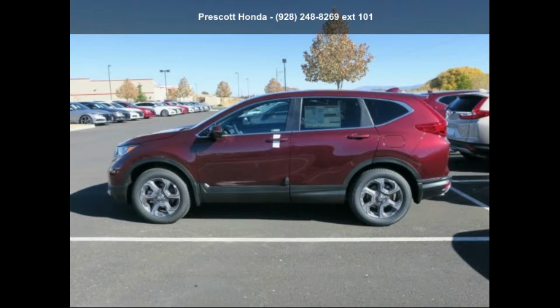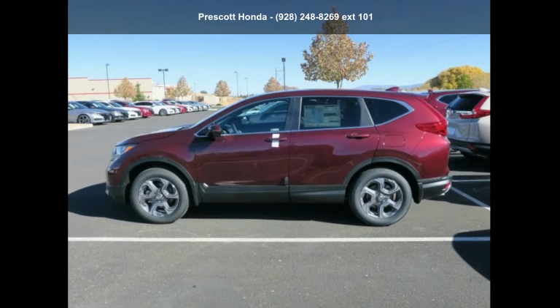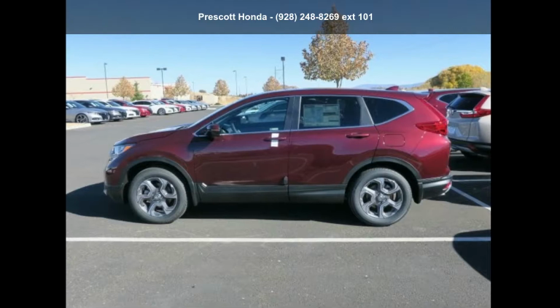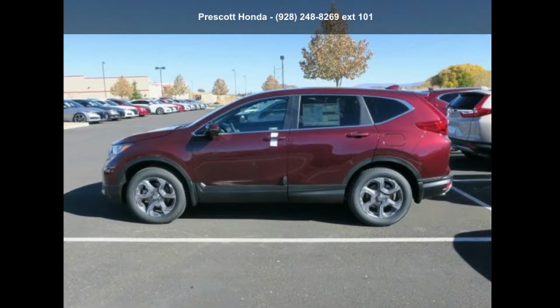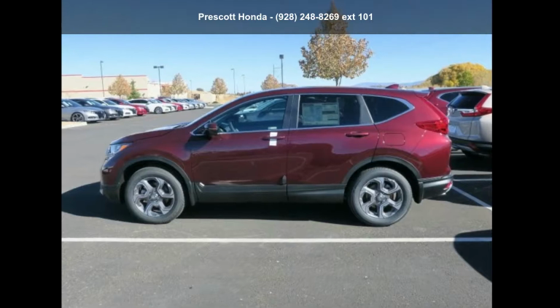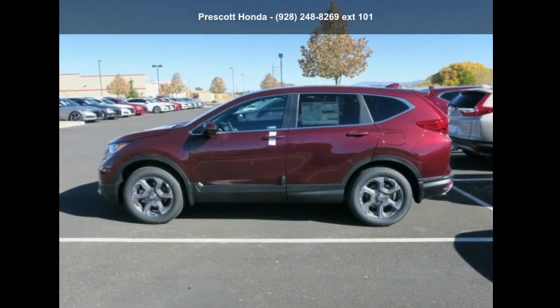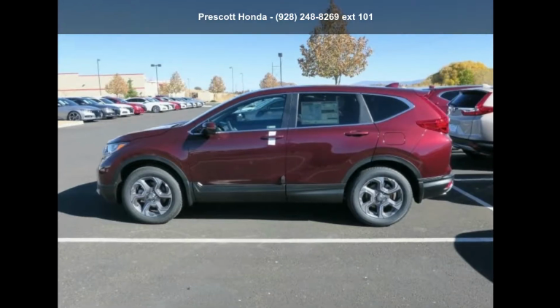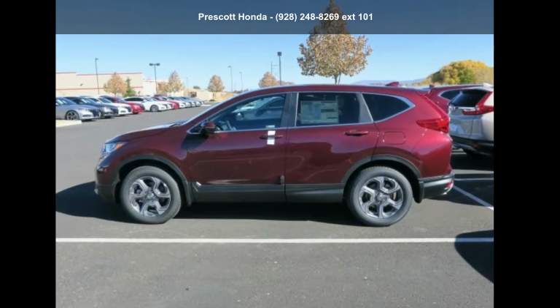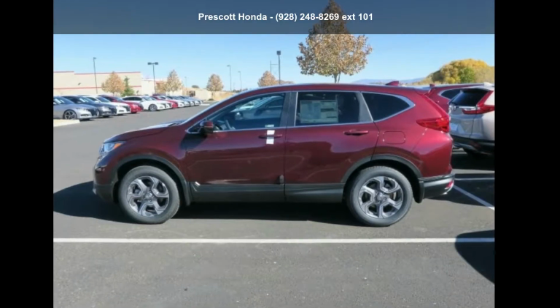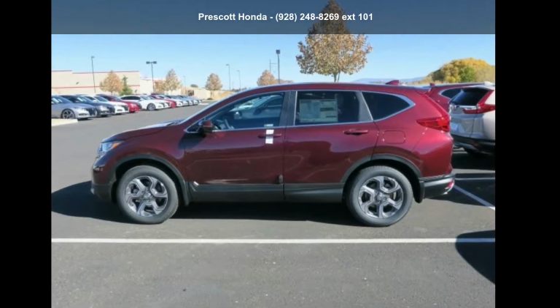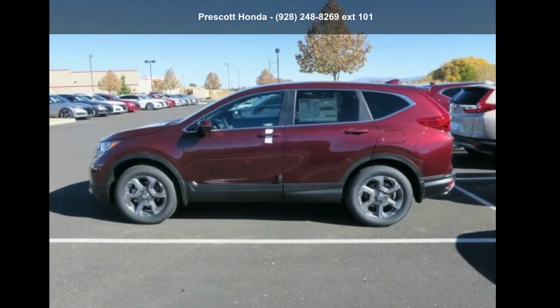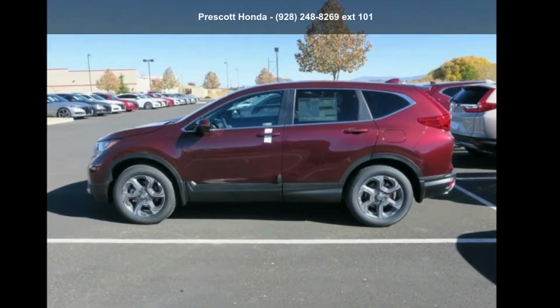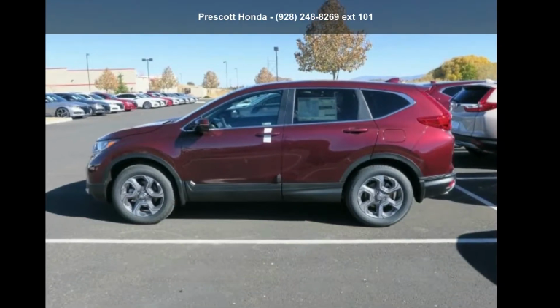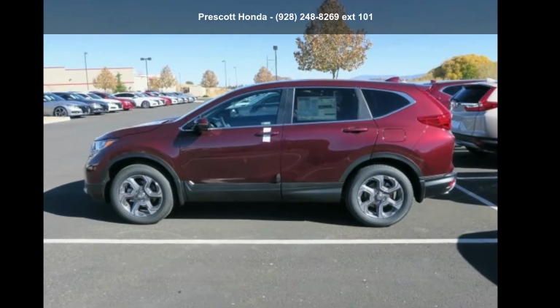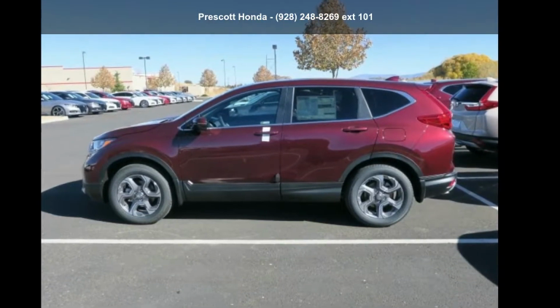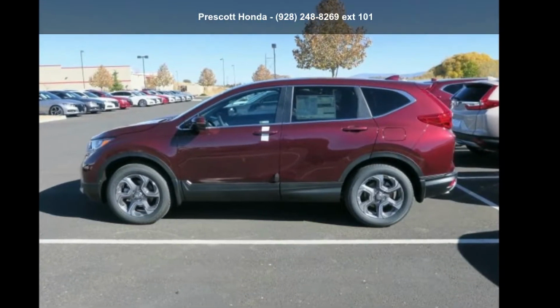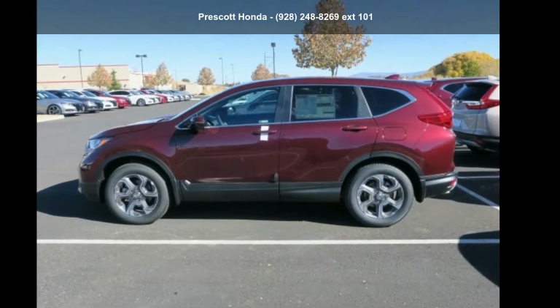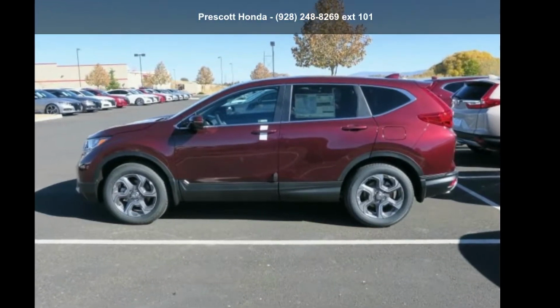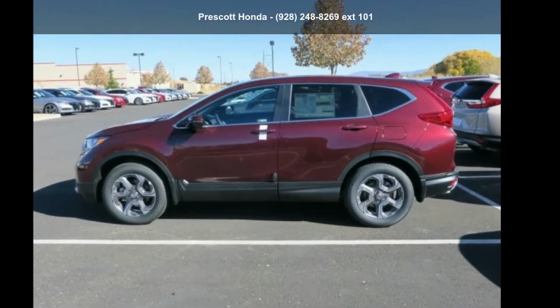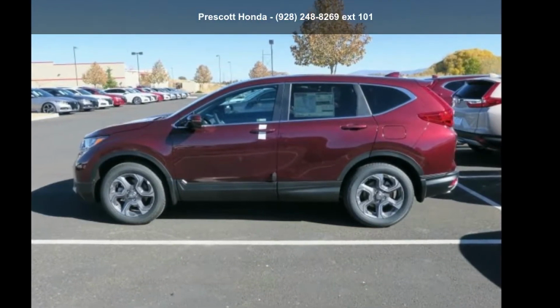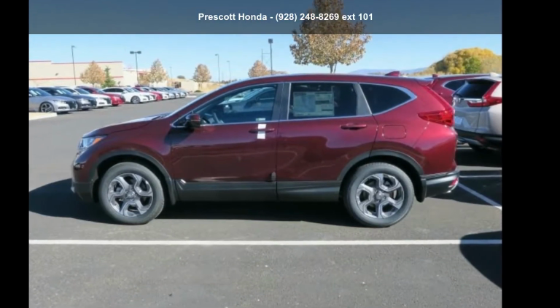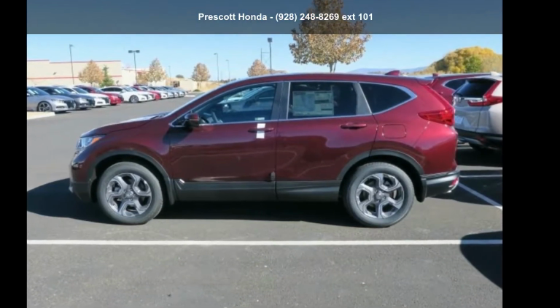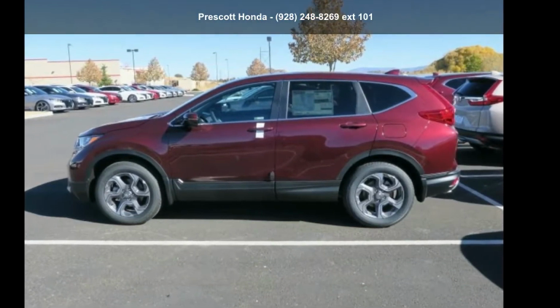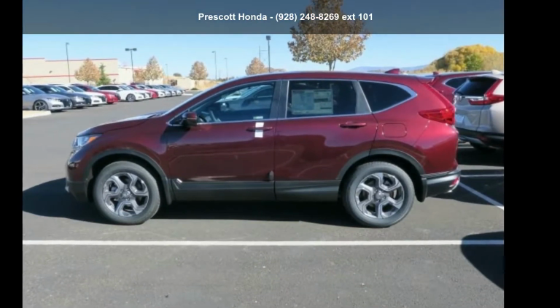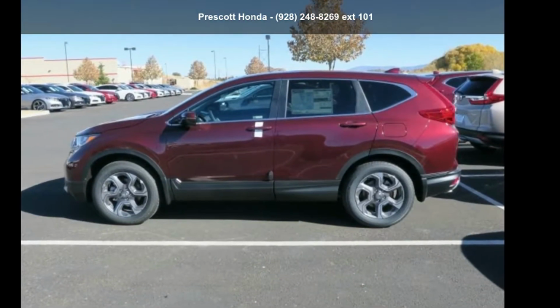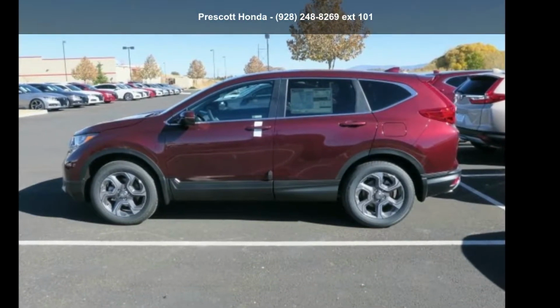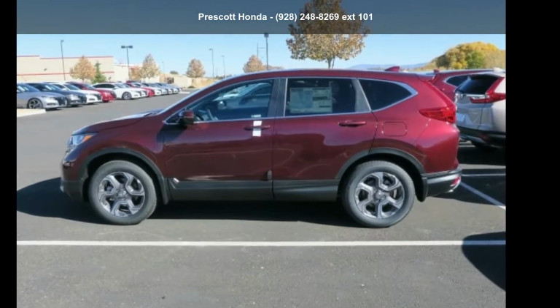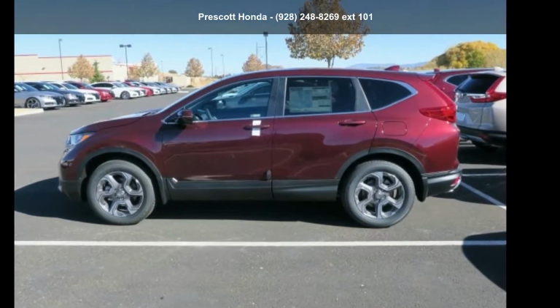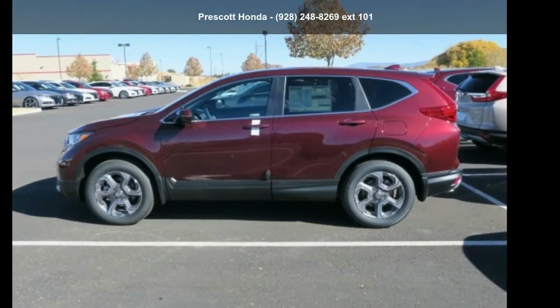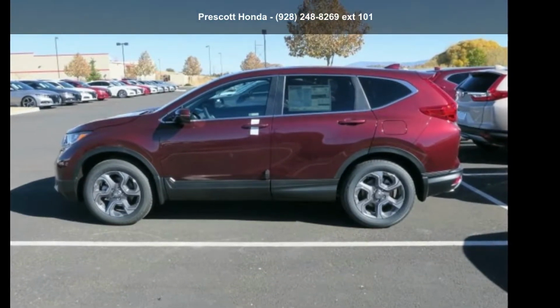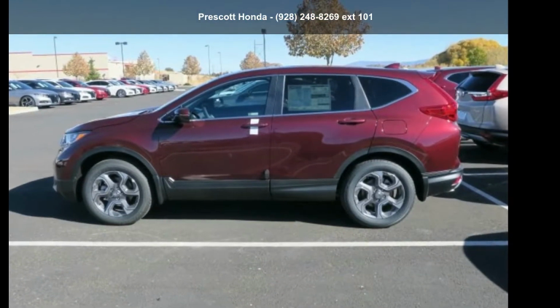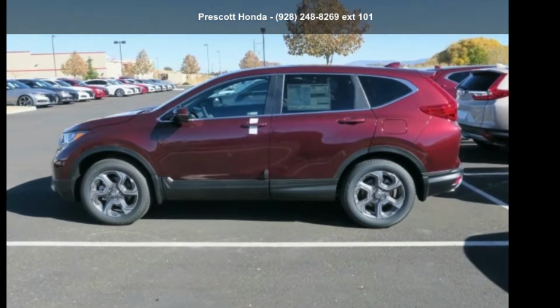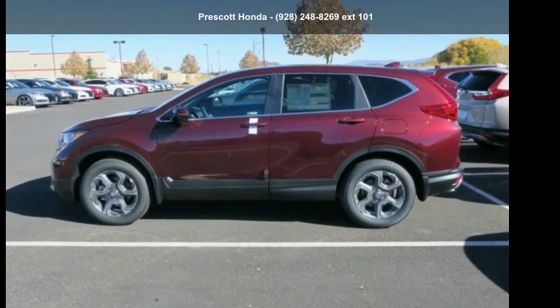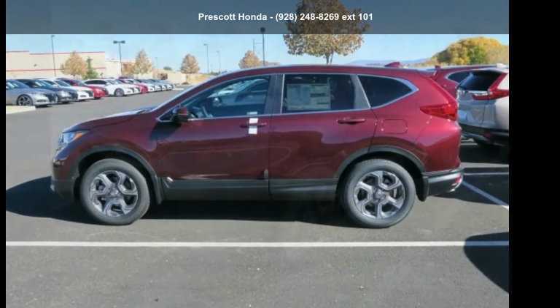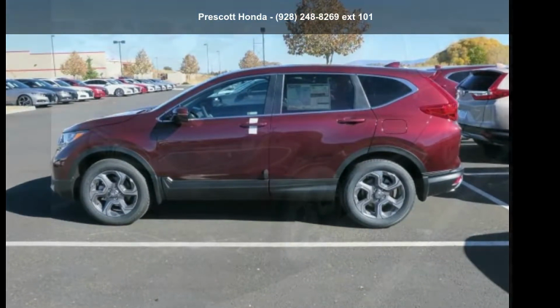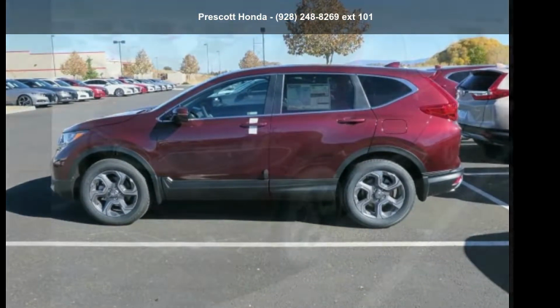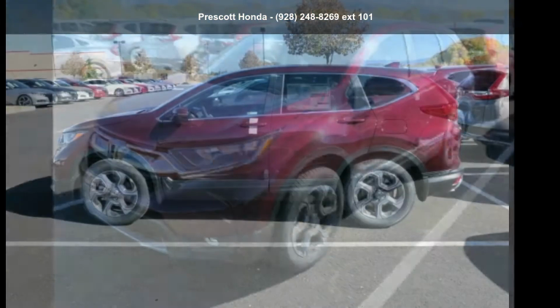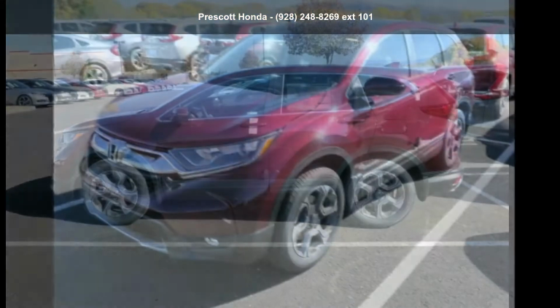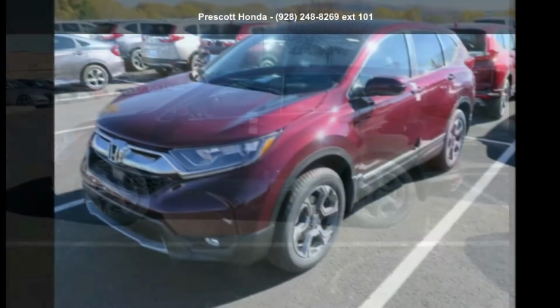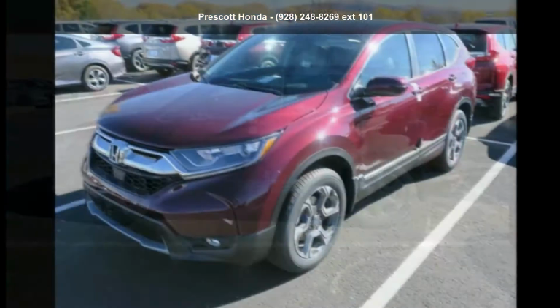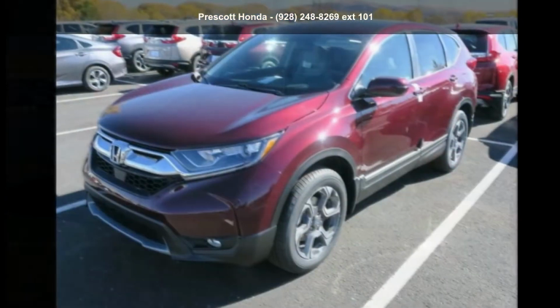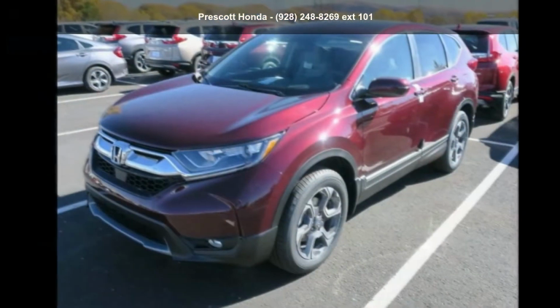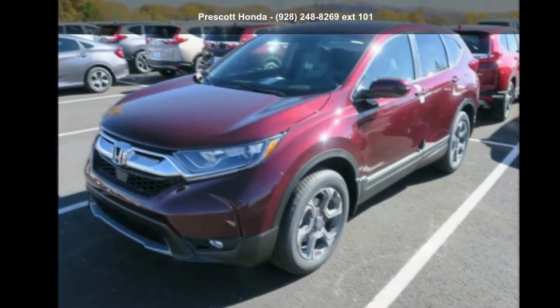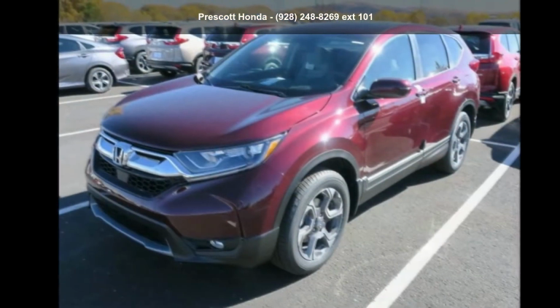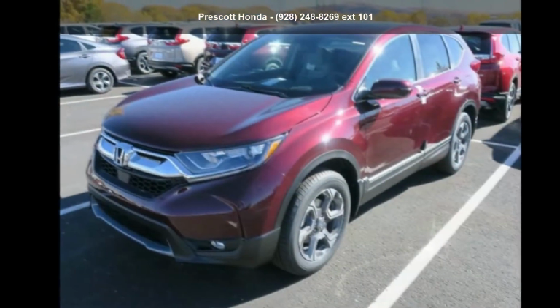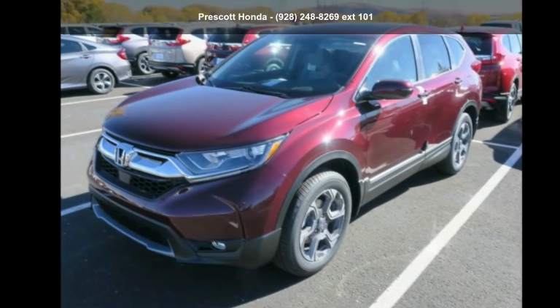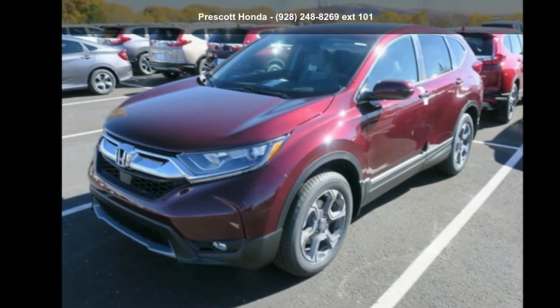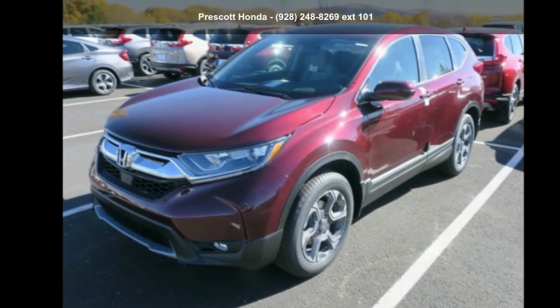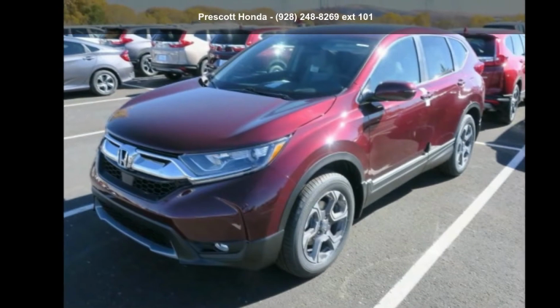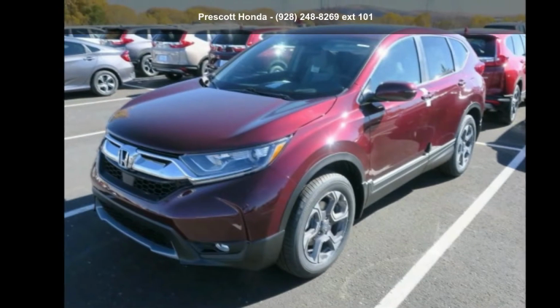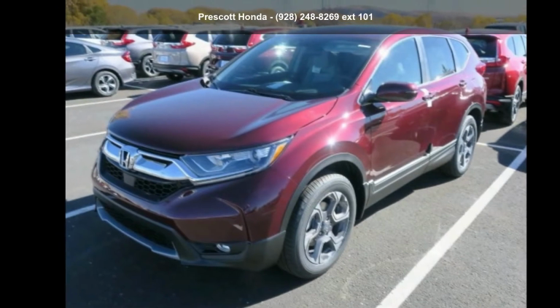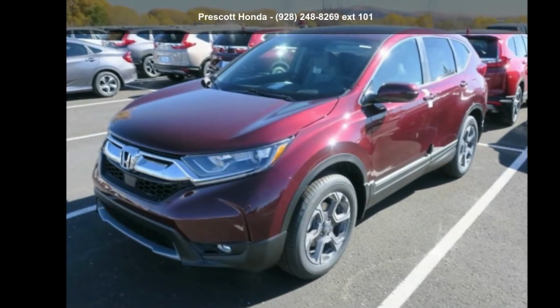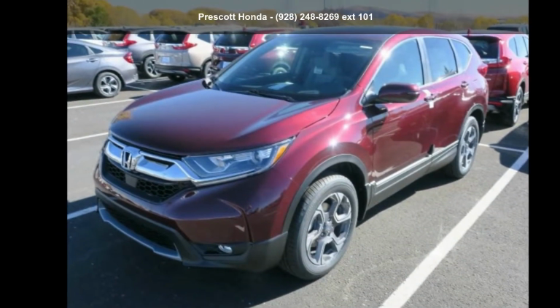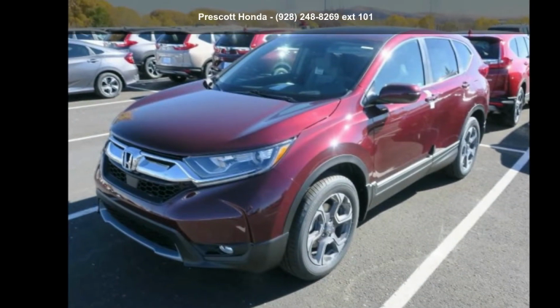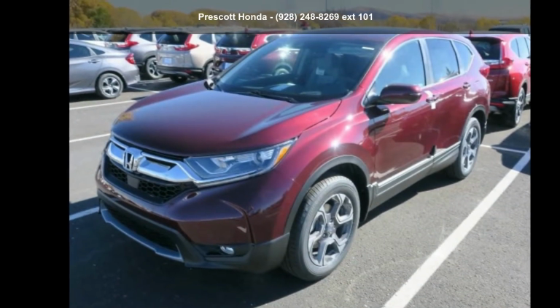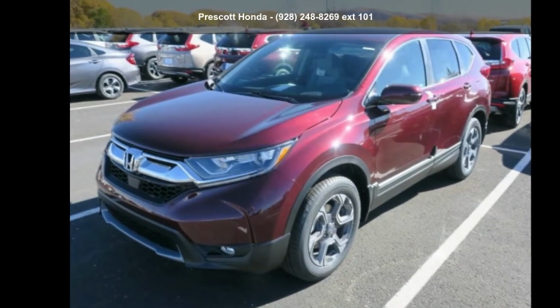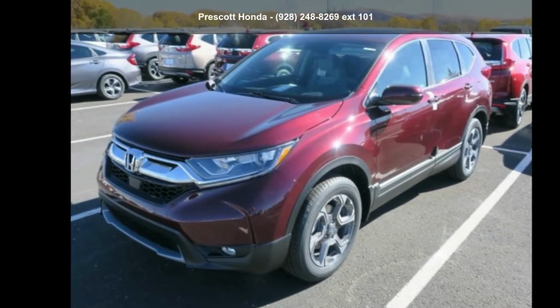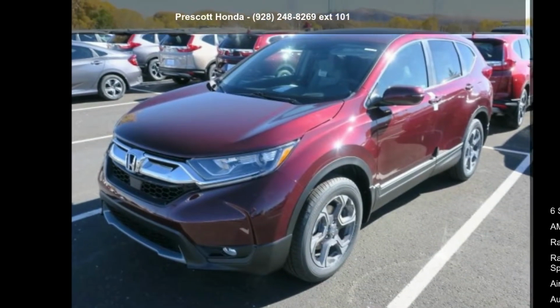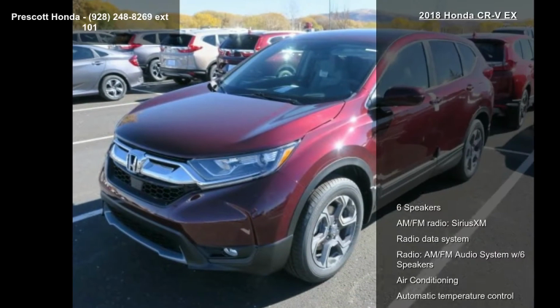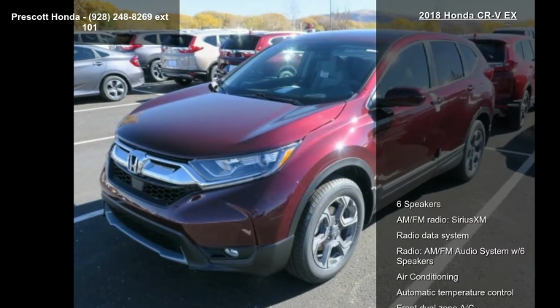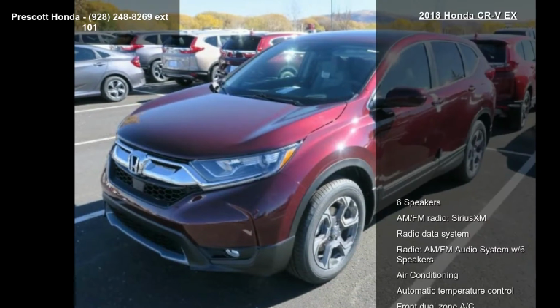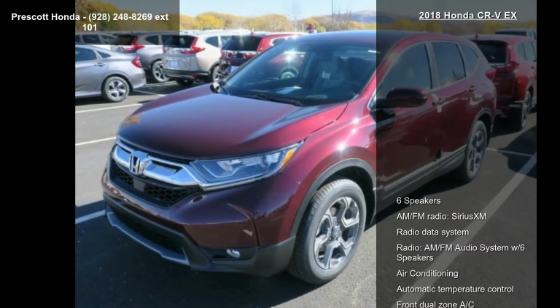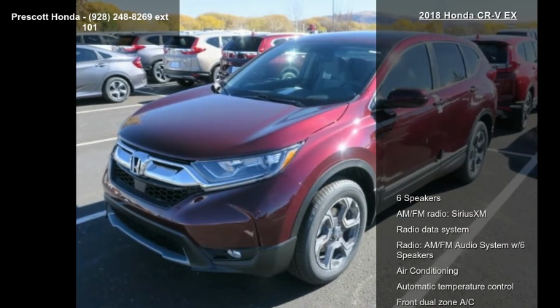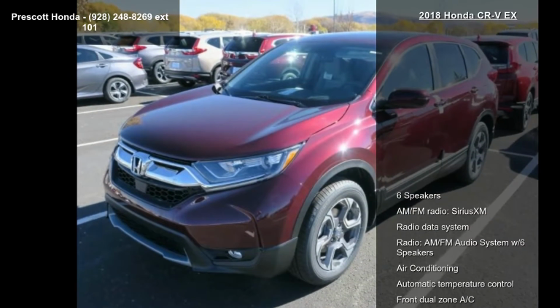Presenting the Honda 2018 CR-V X. If you are looking for a first-rate auto, this one could be yours today.